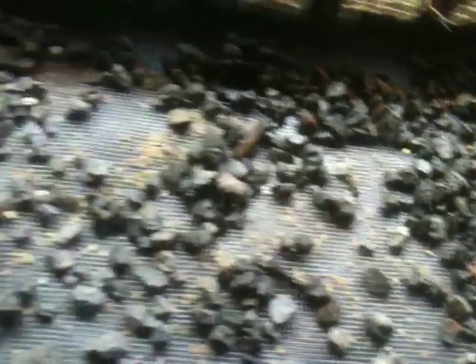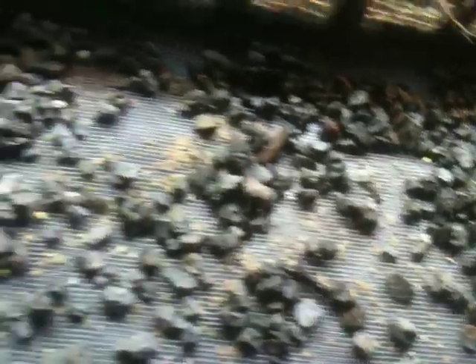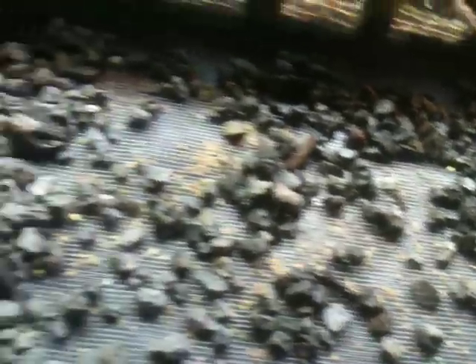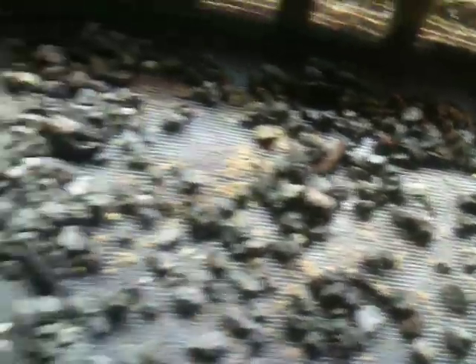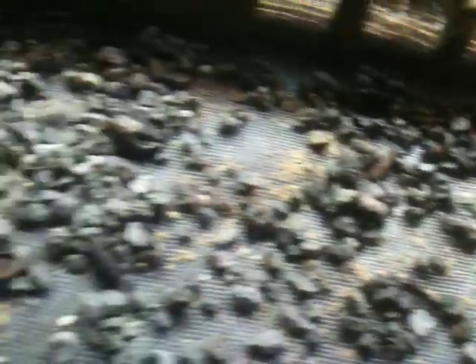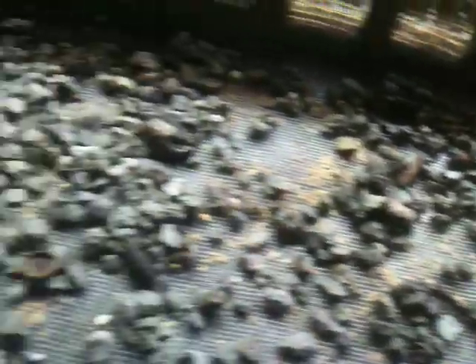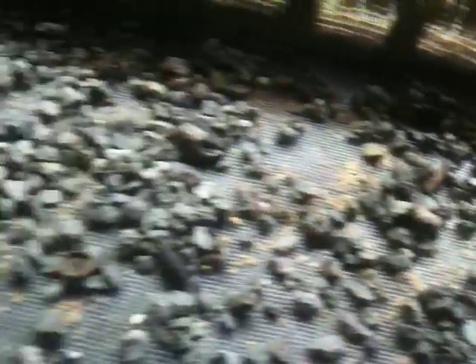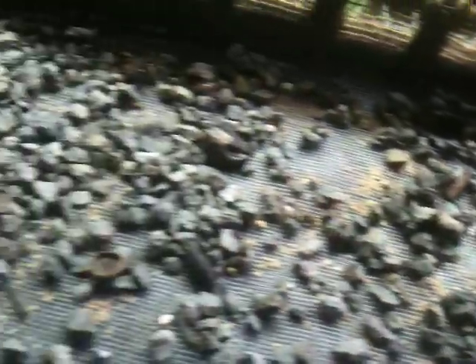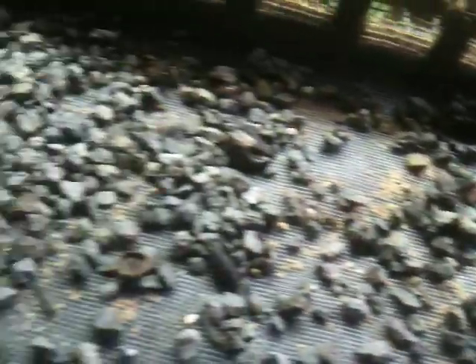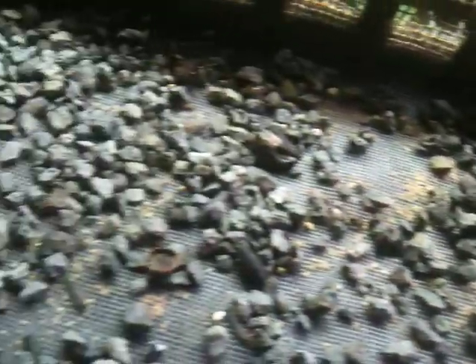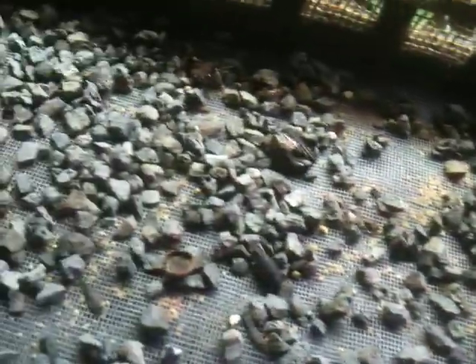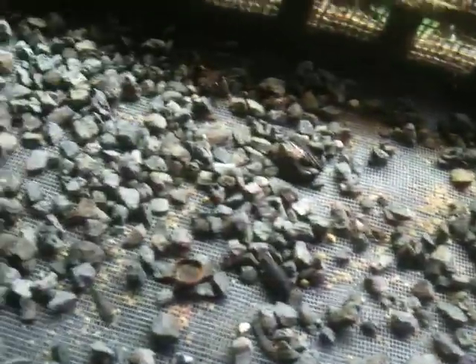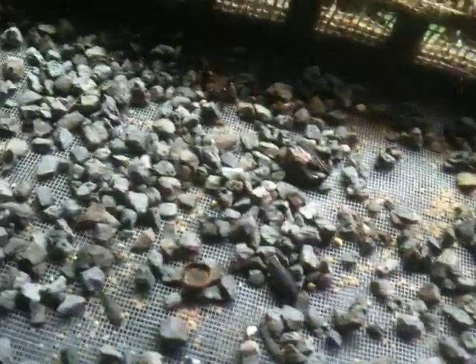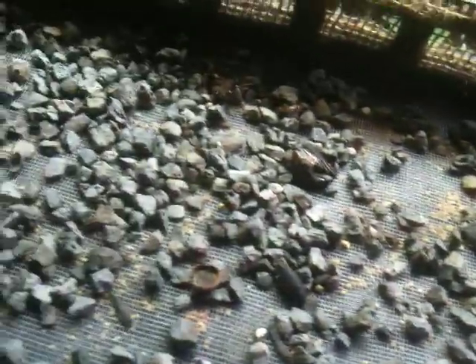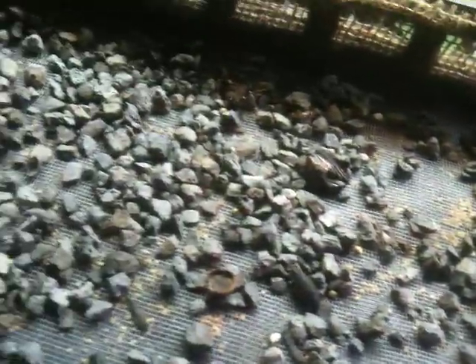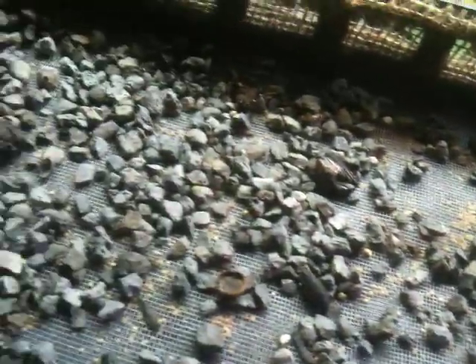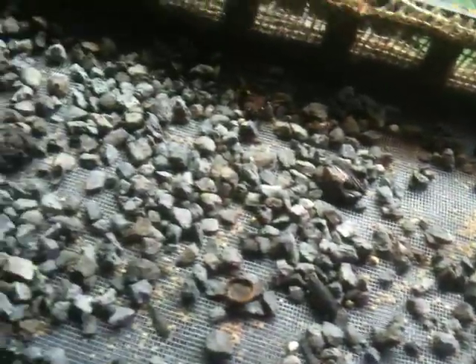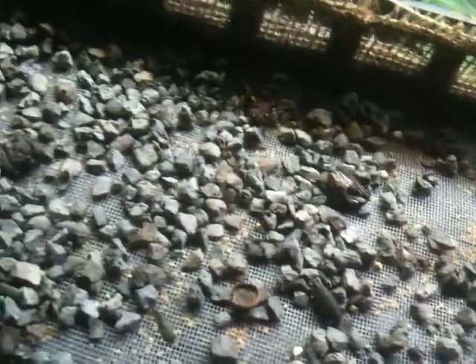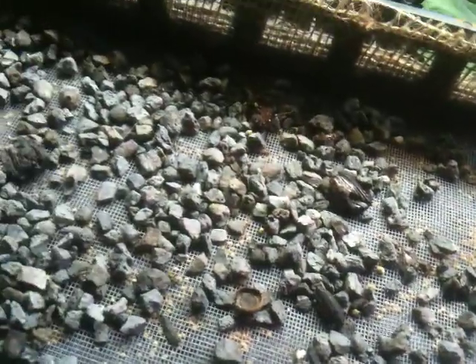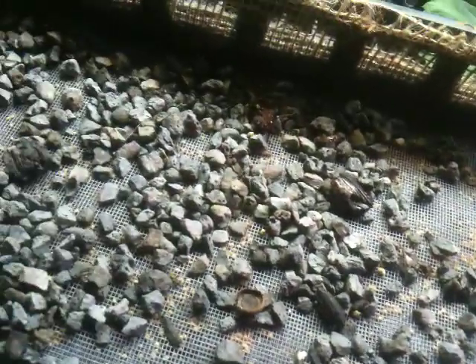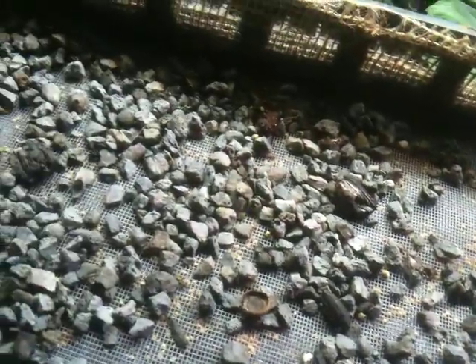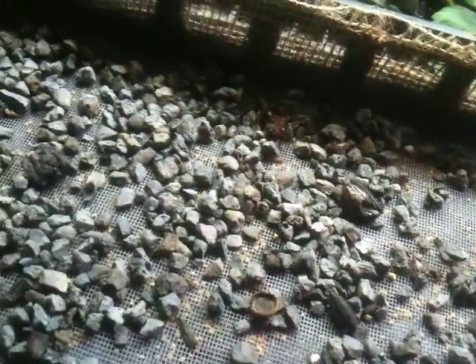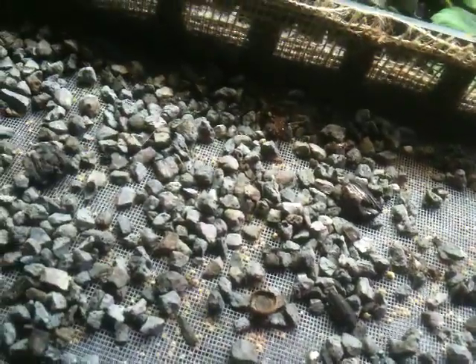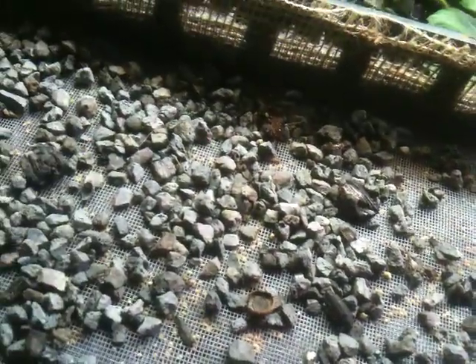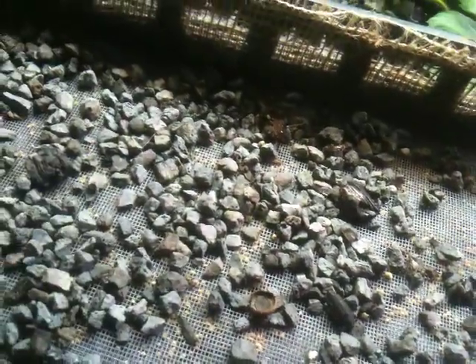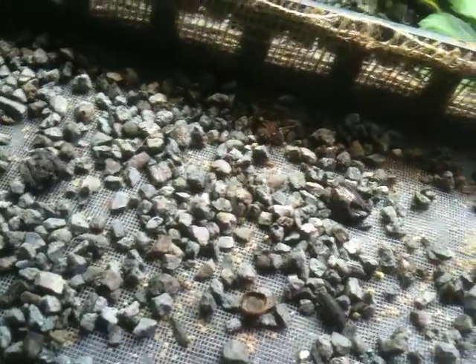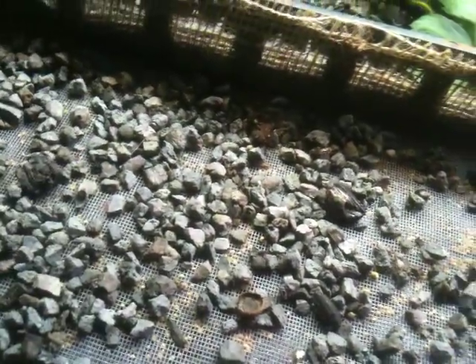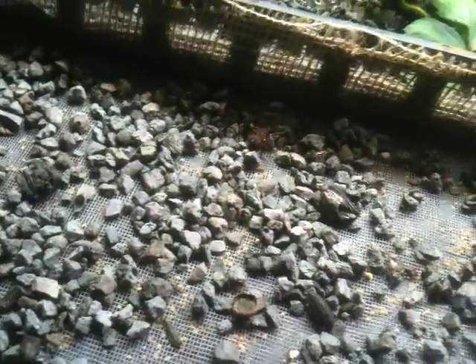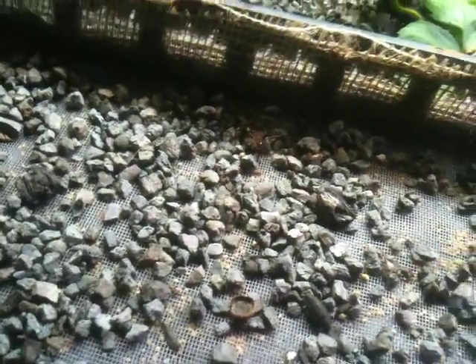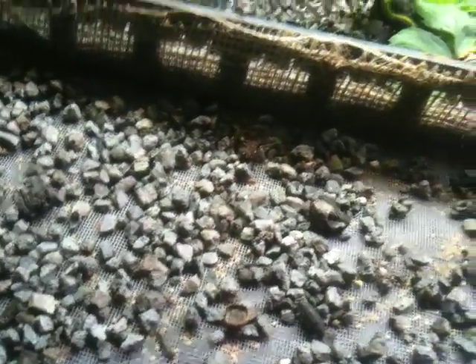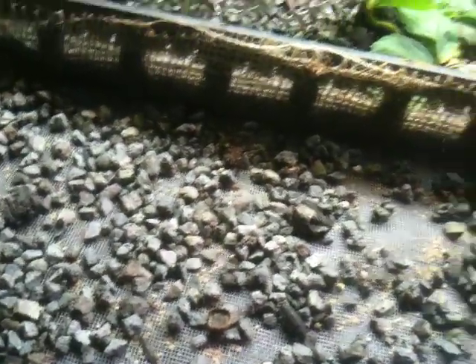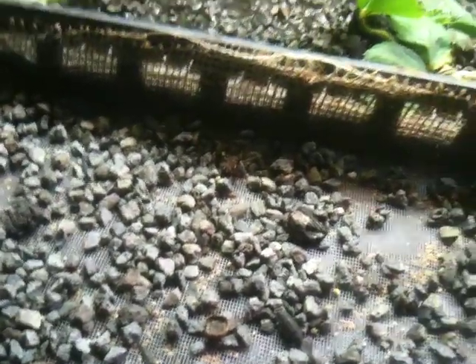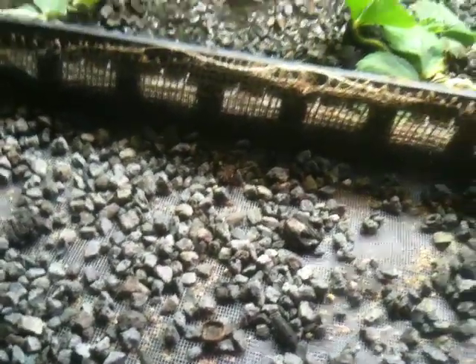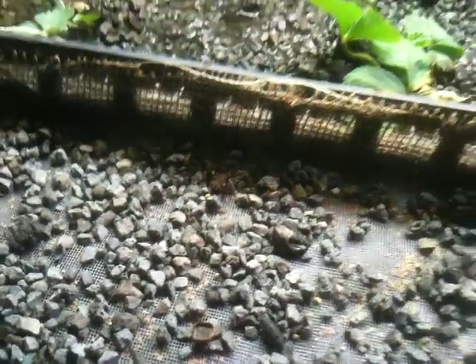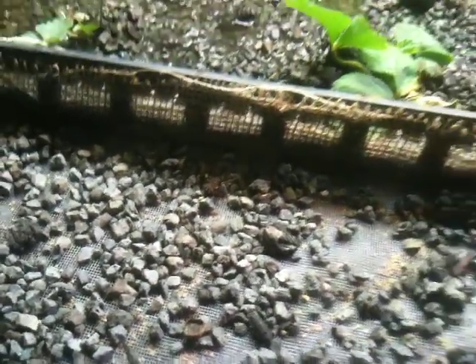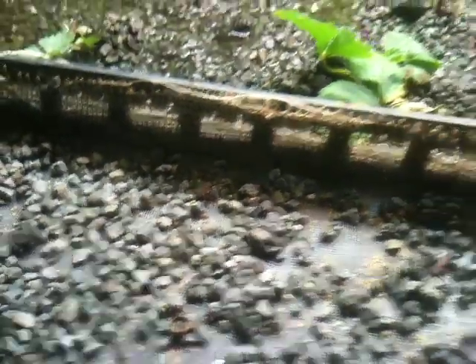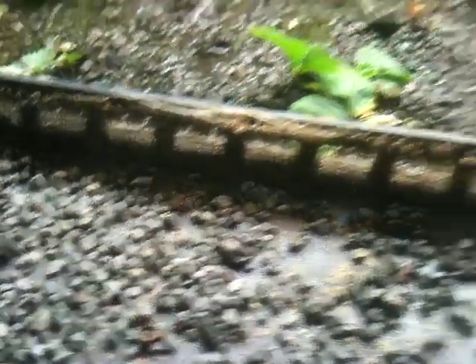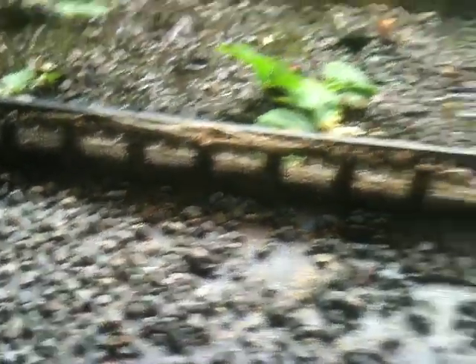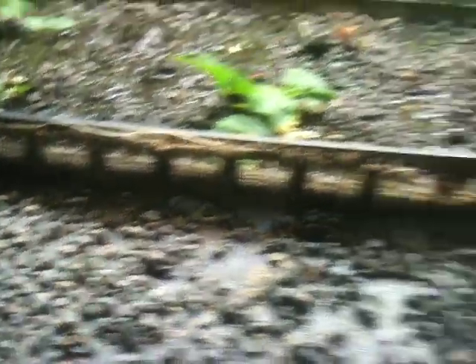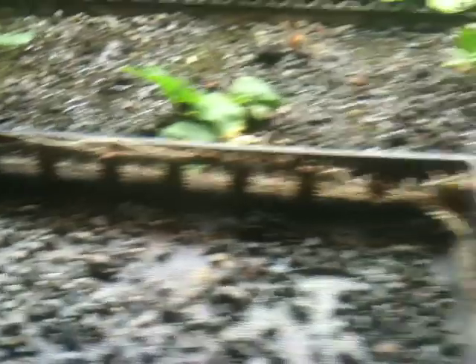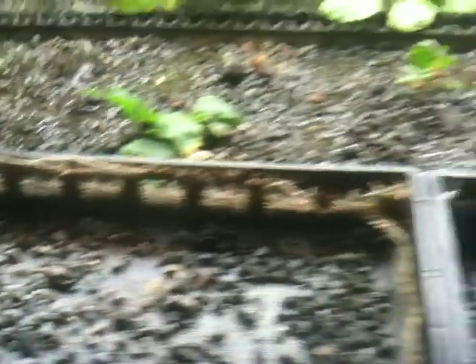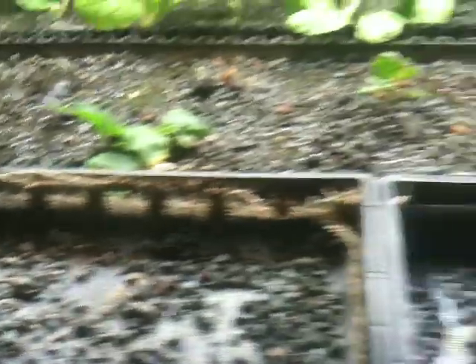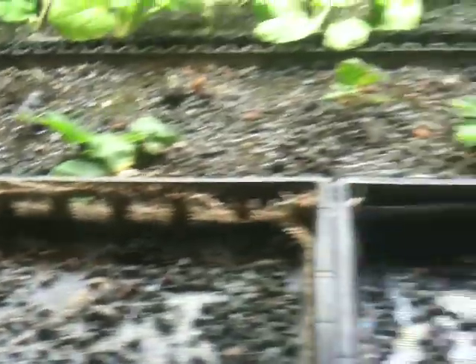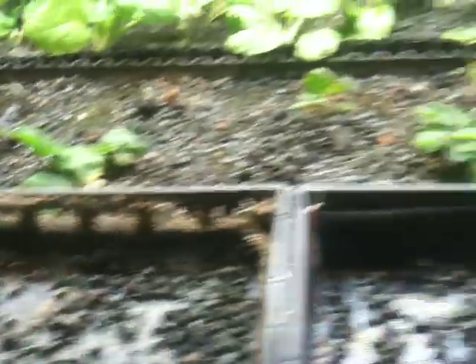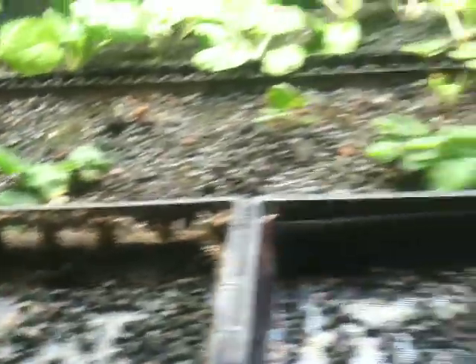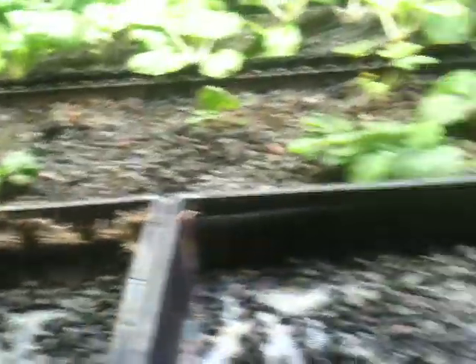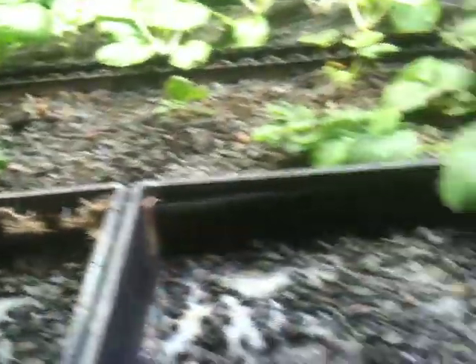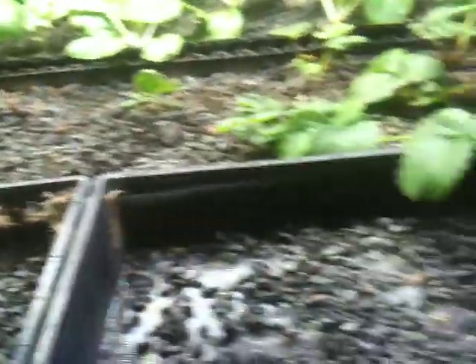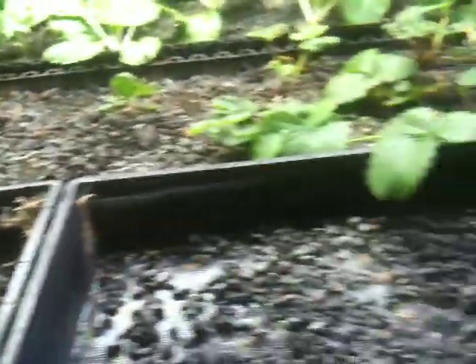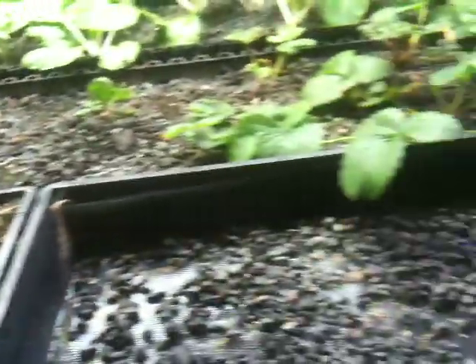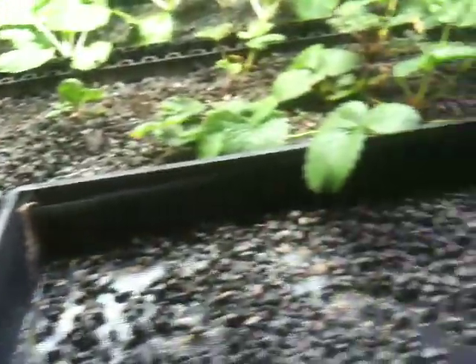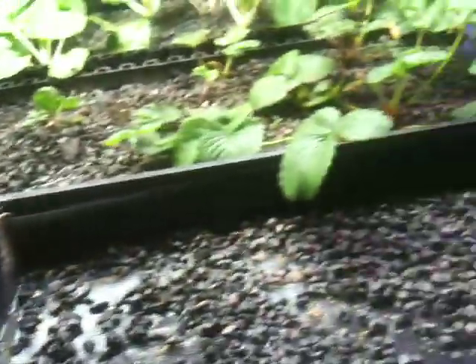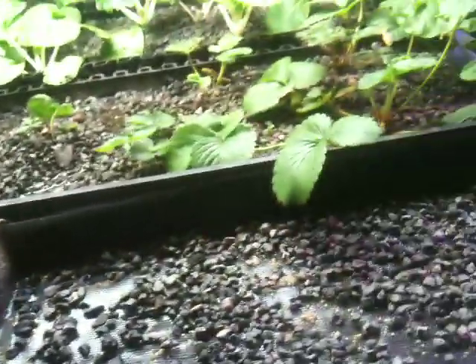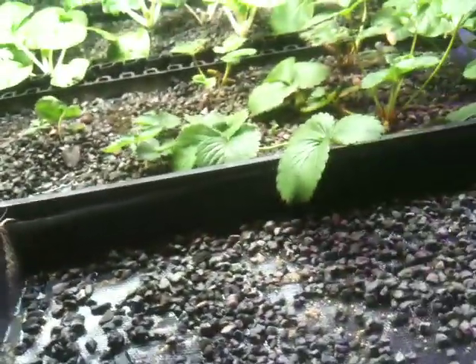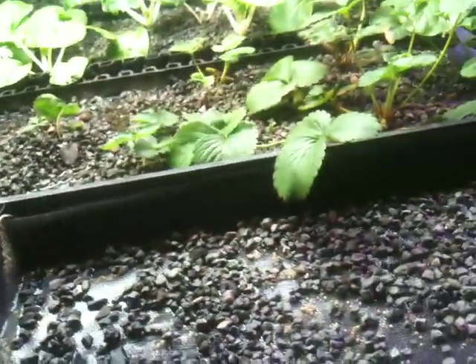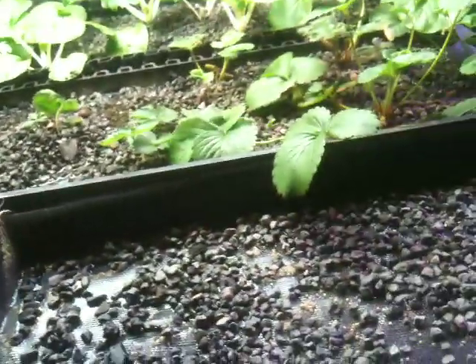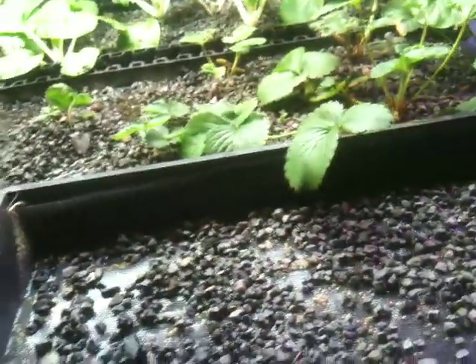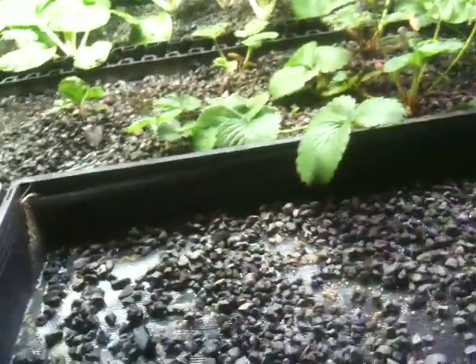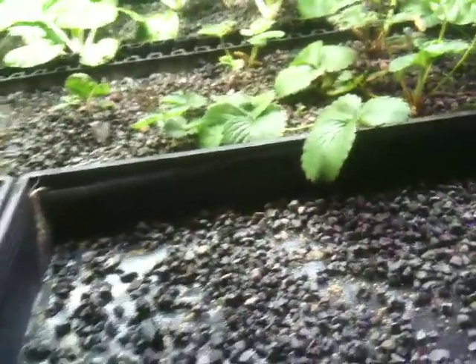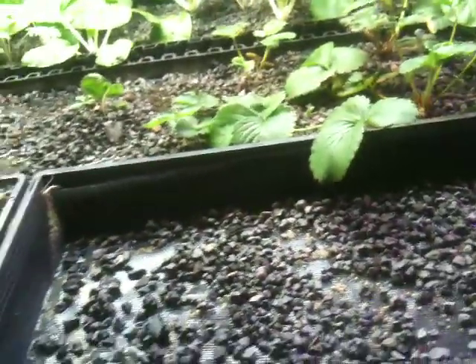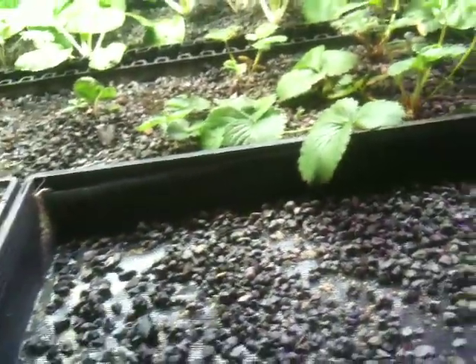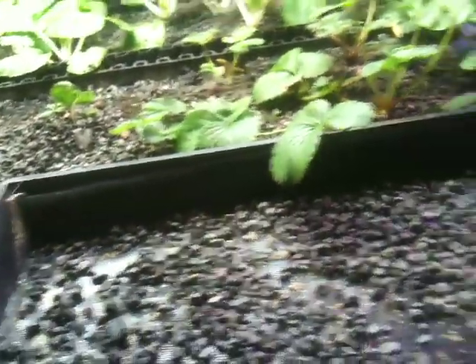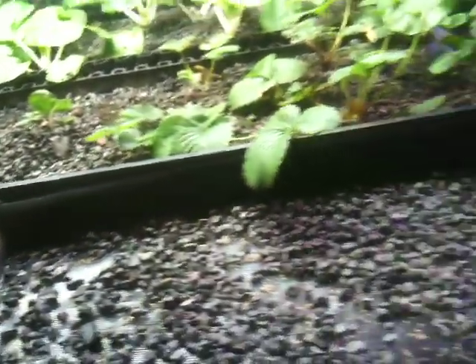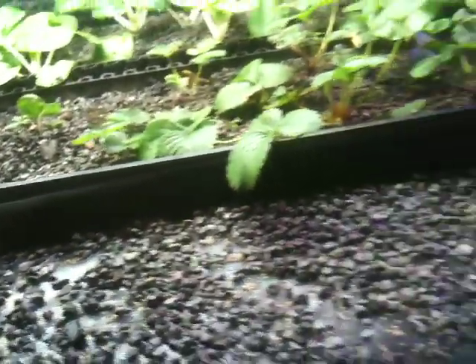Every one of them has the same level of just the first breaking out of the seed. So the germination is even.